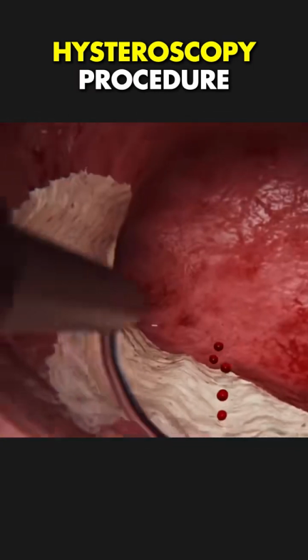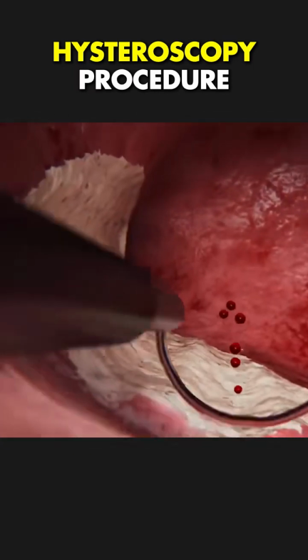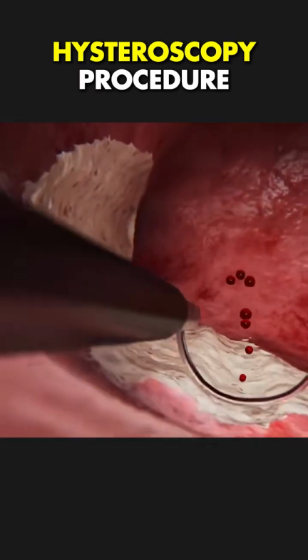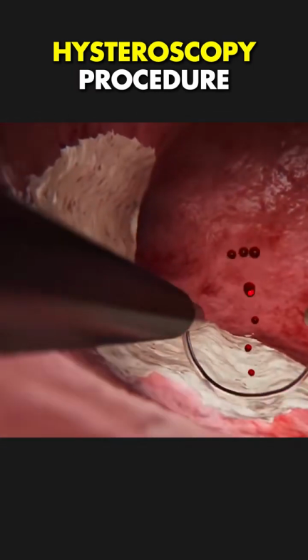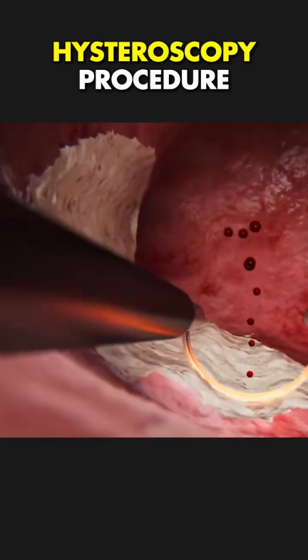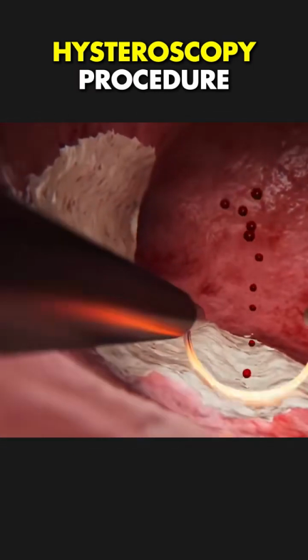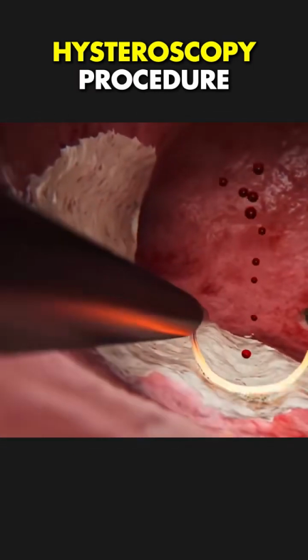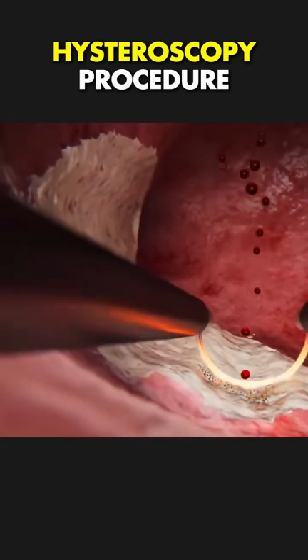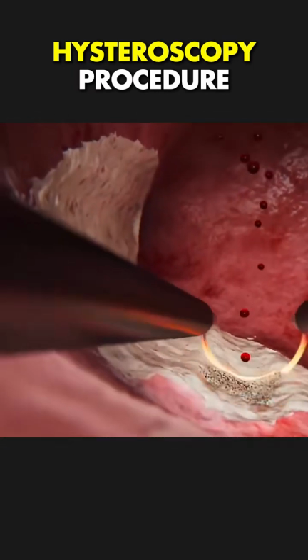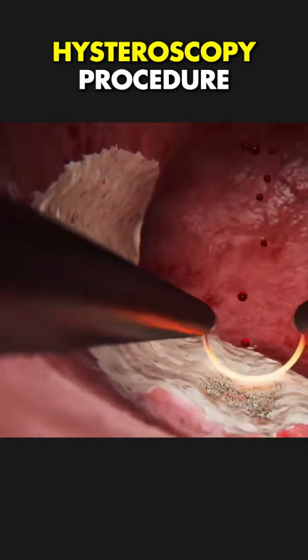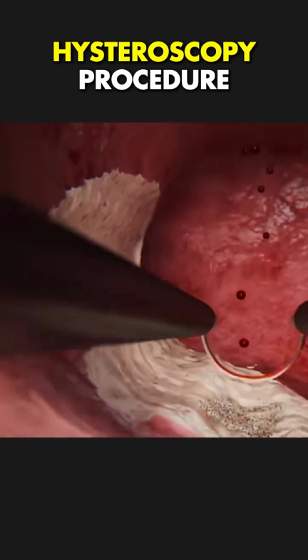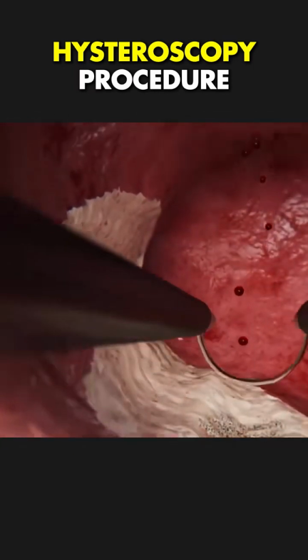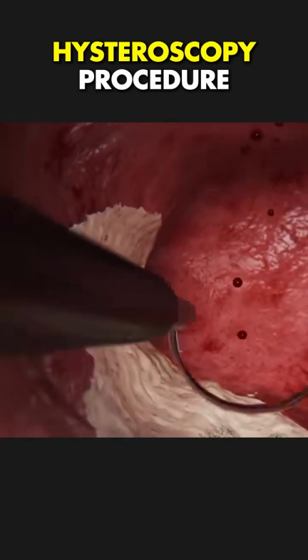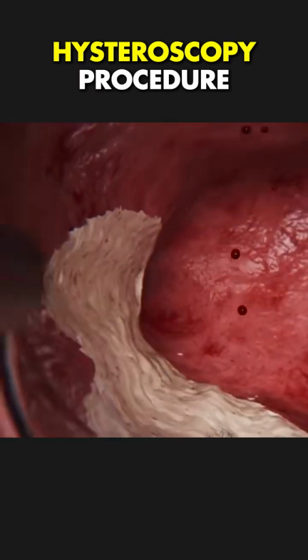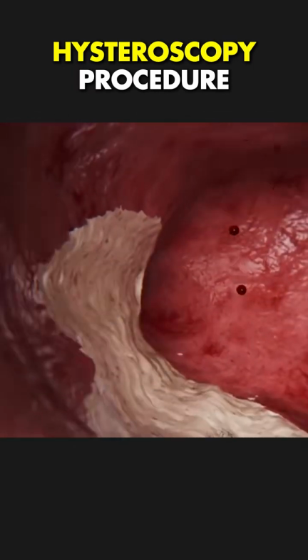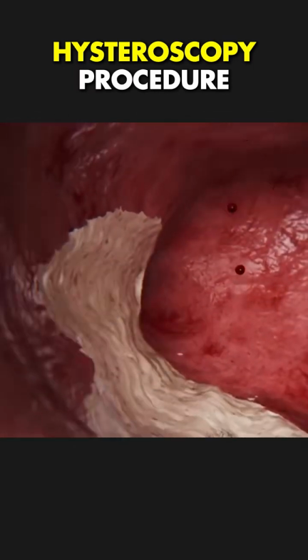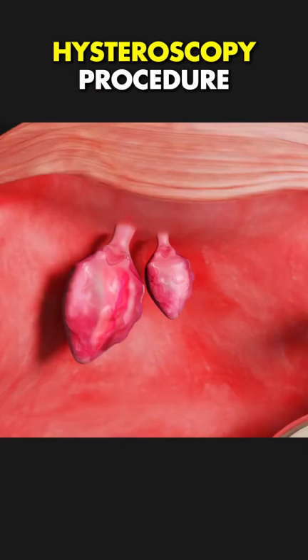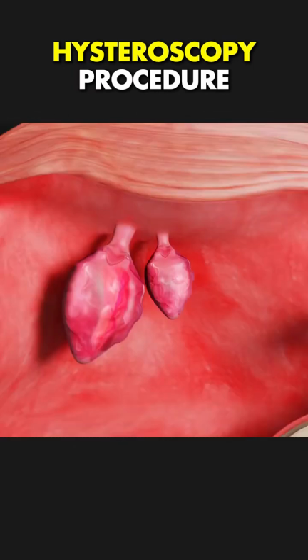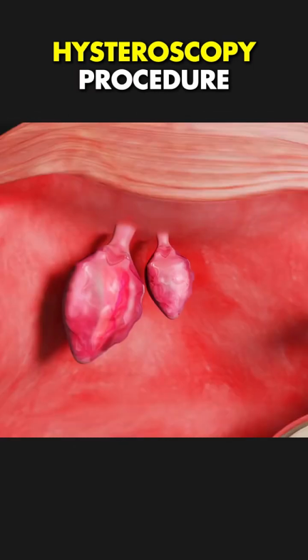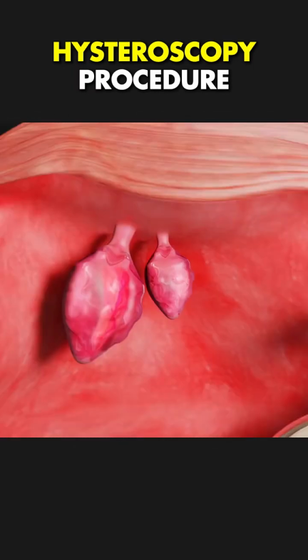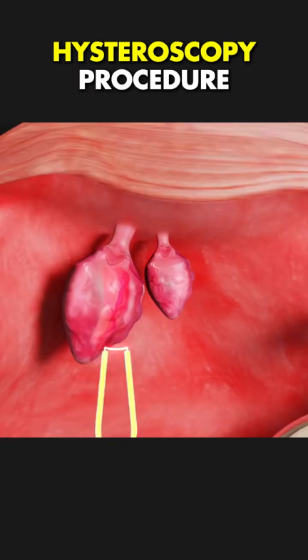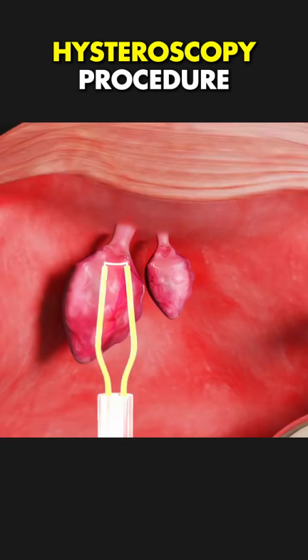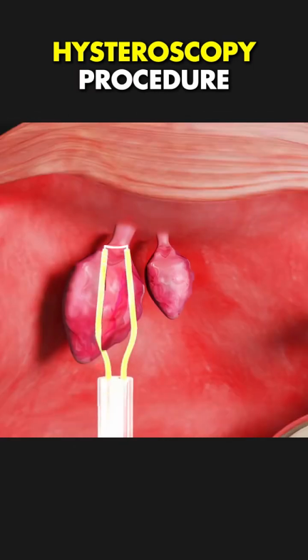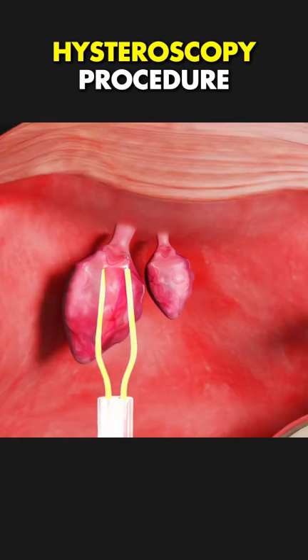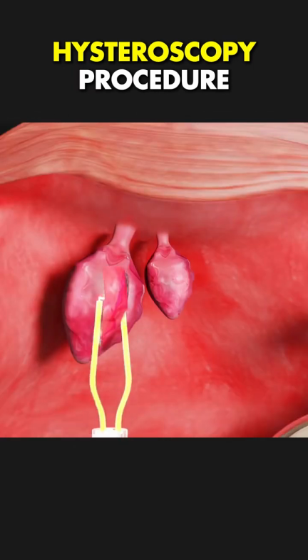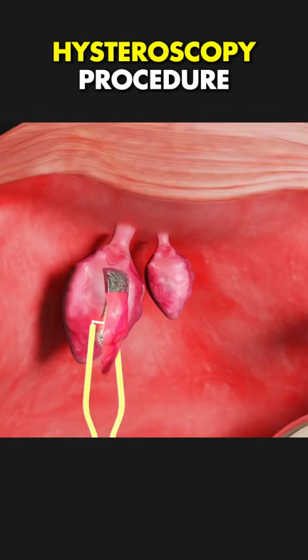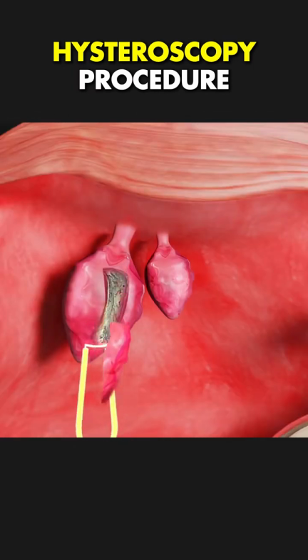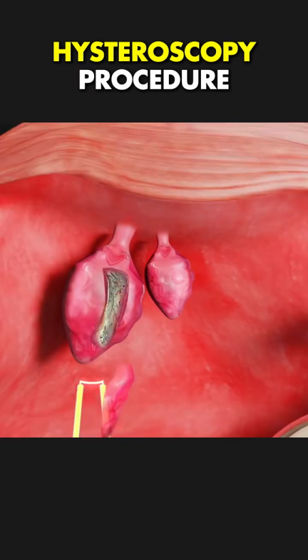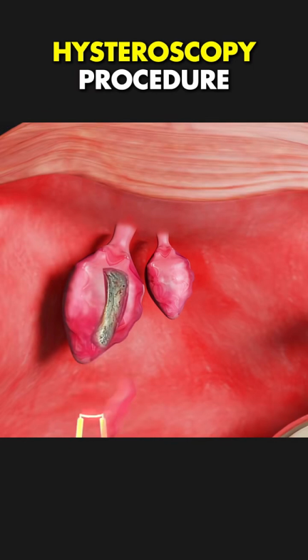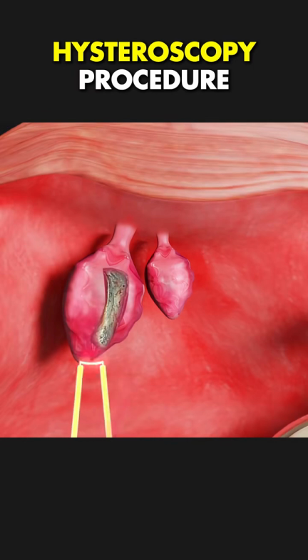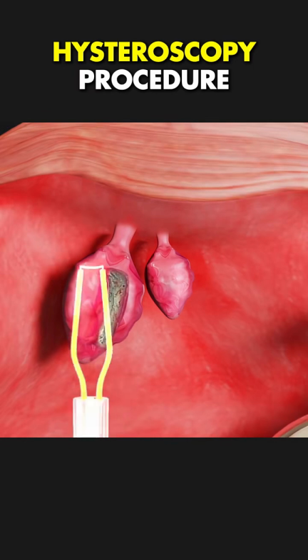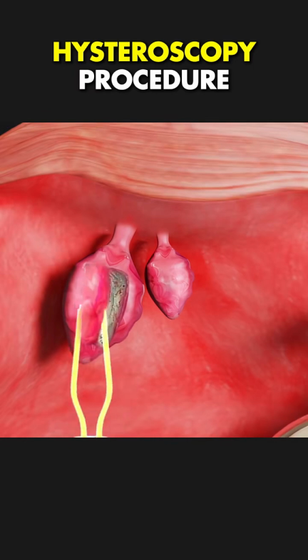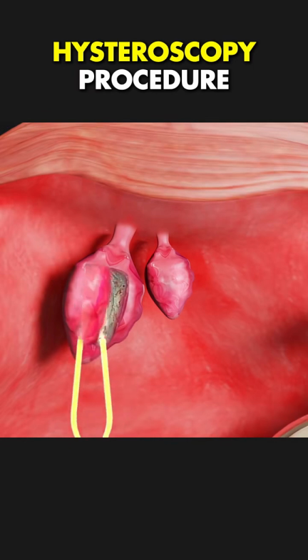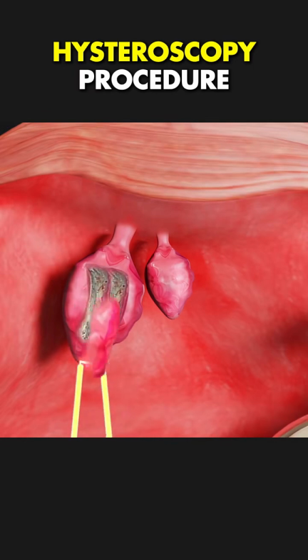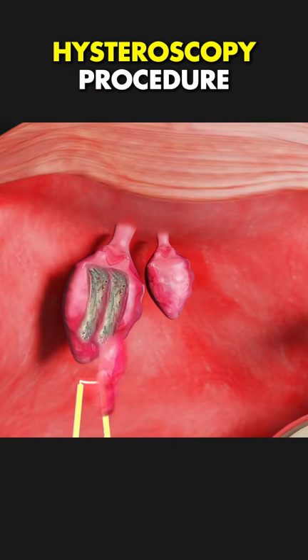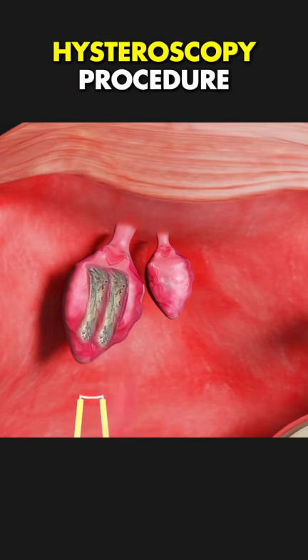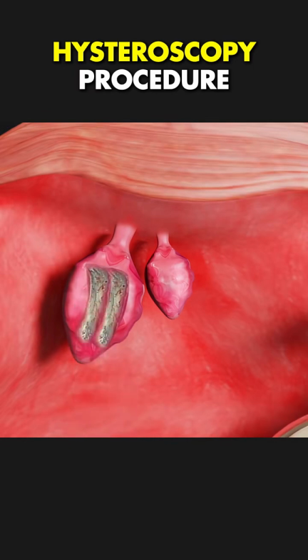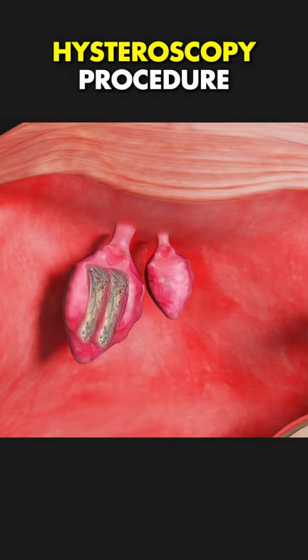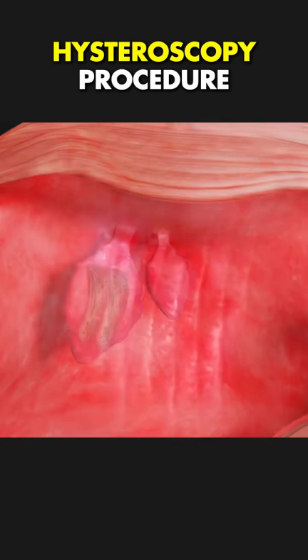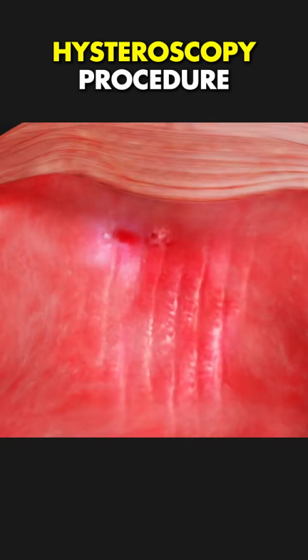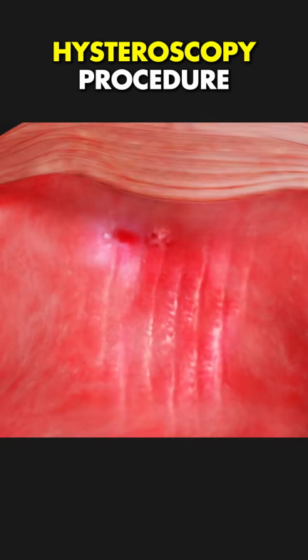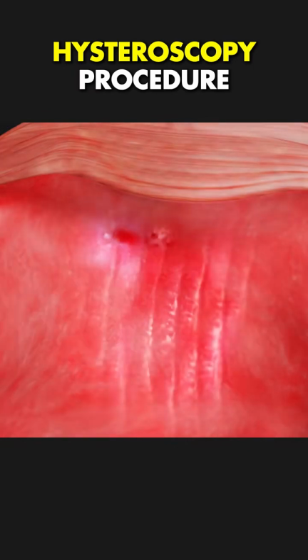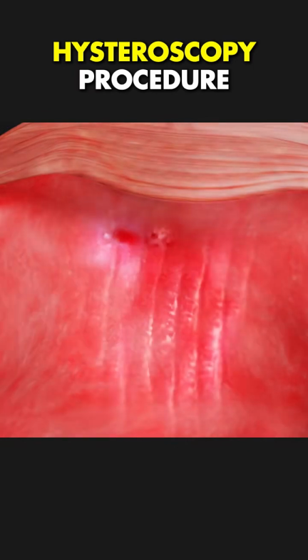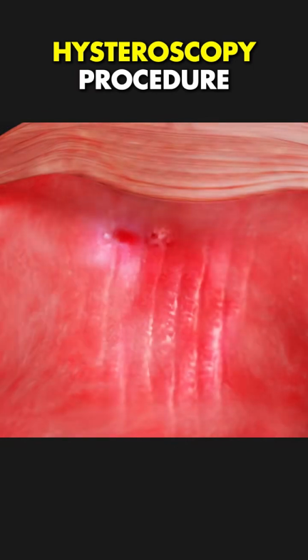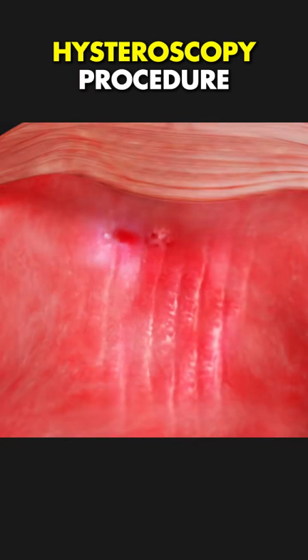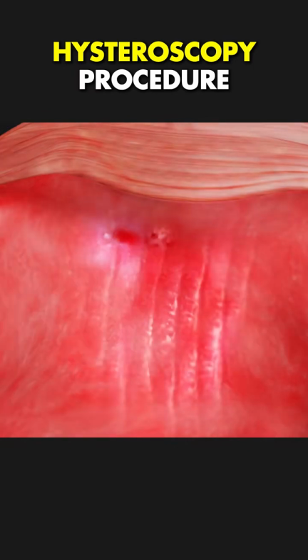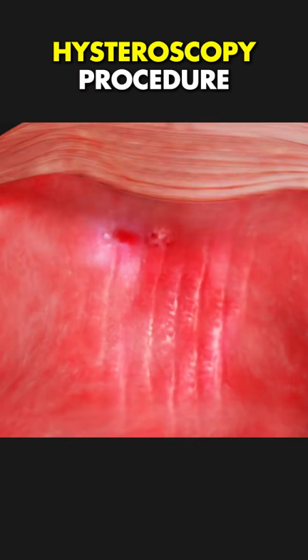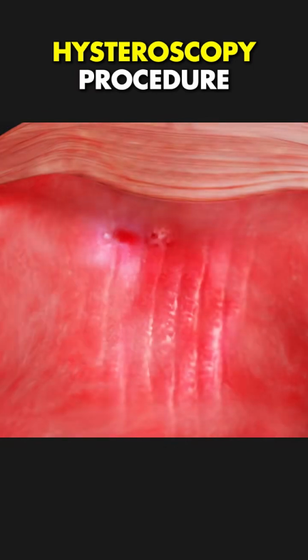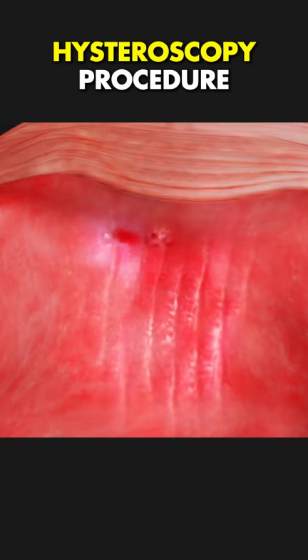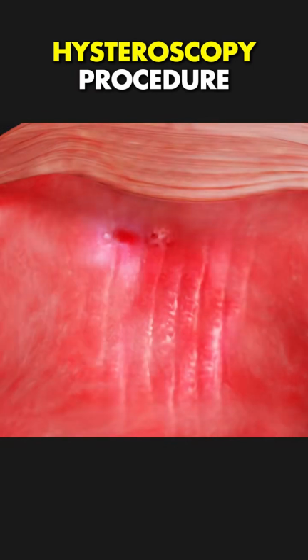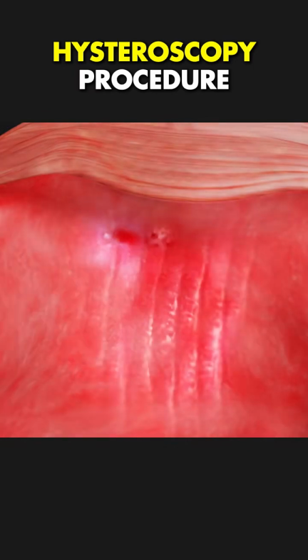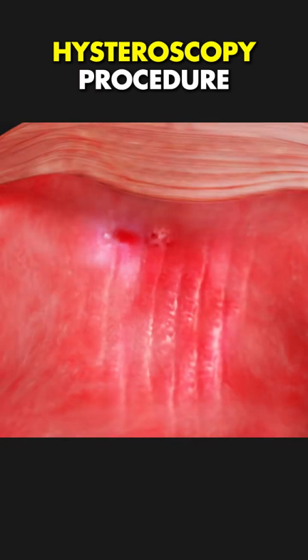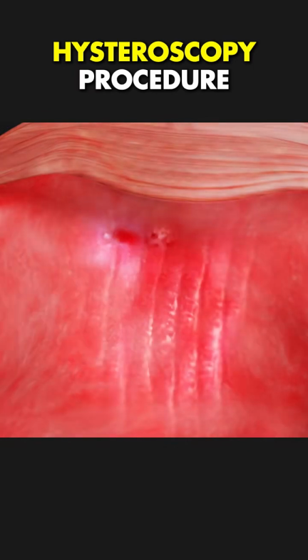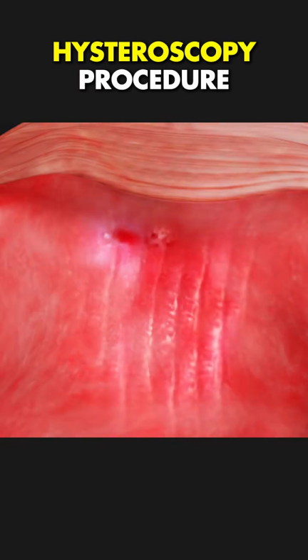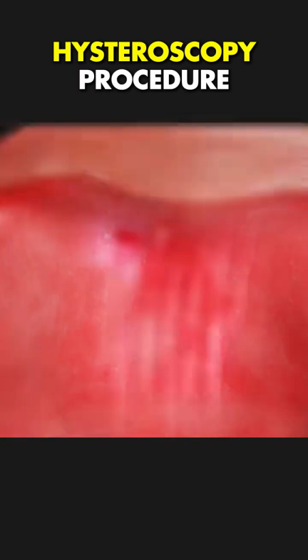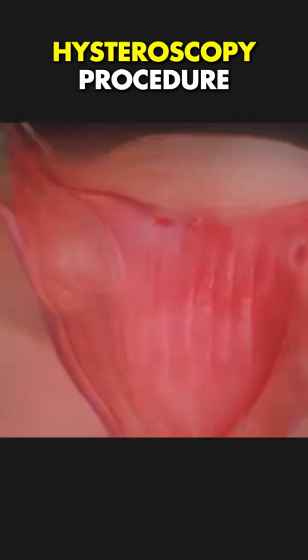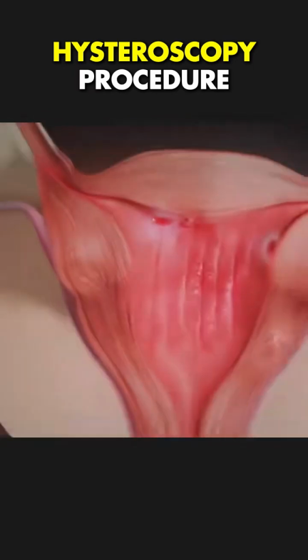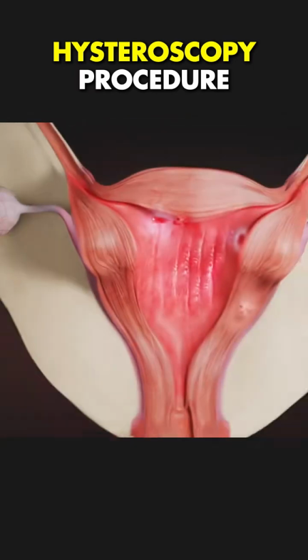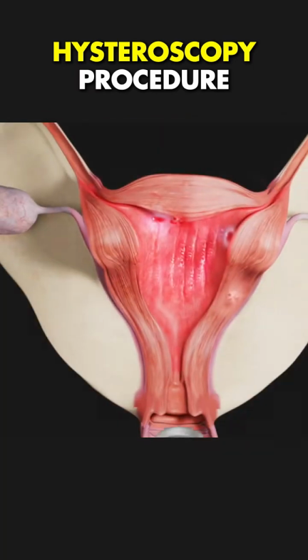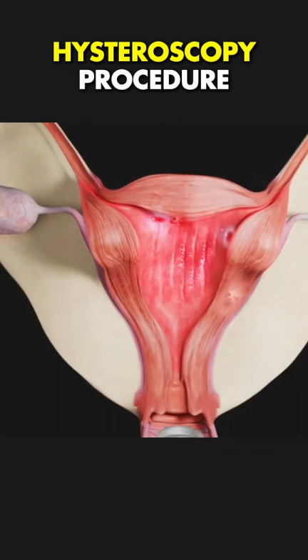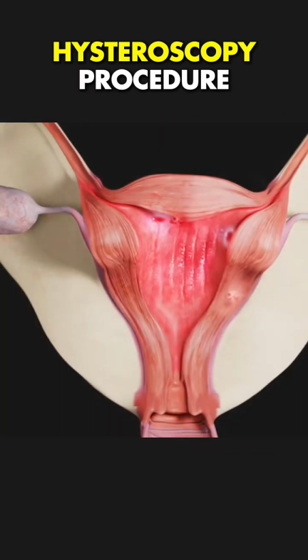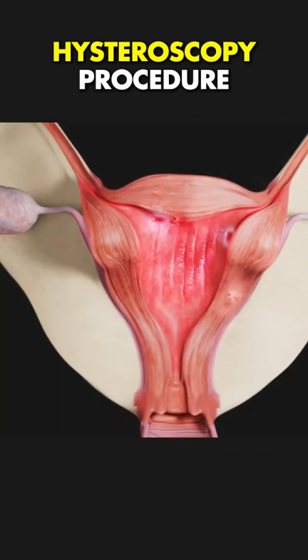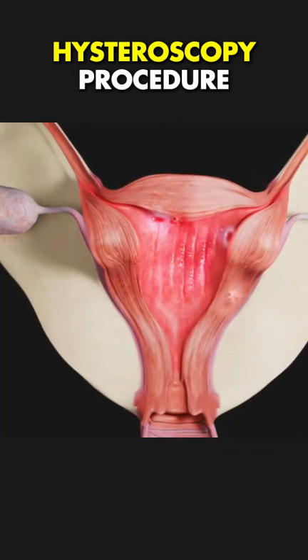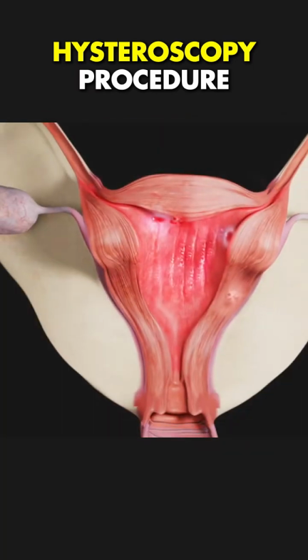Now, here's a question — can you guess how long a hysteroscopy usually takes? Drop your answer in the comments.